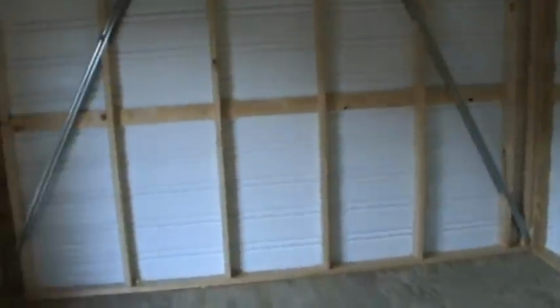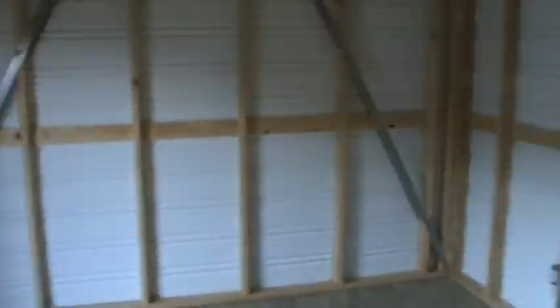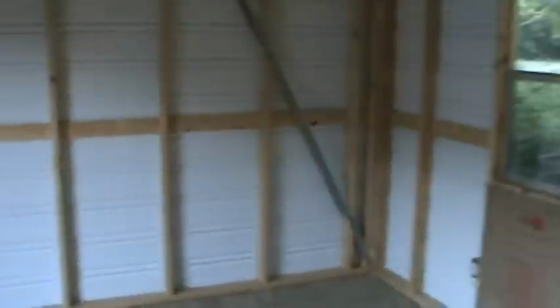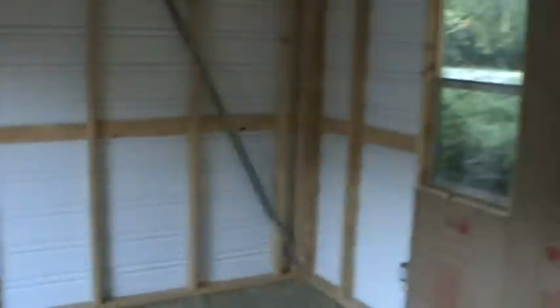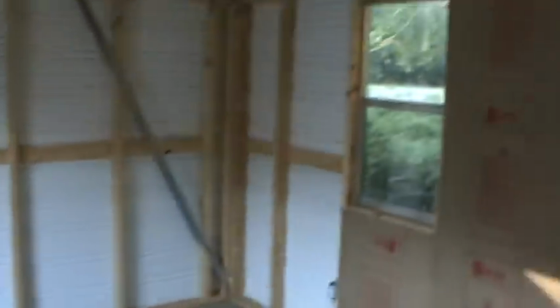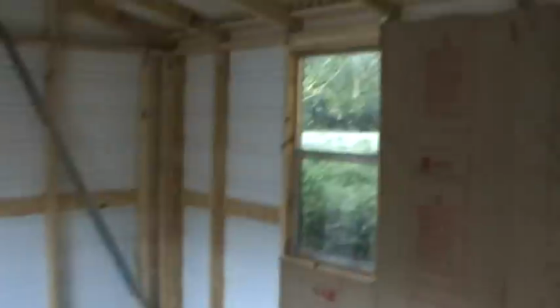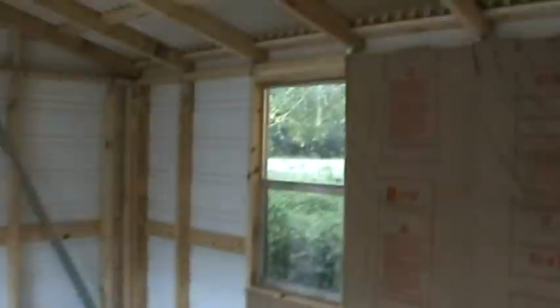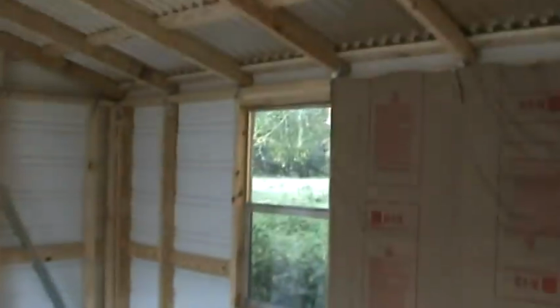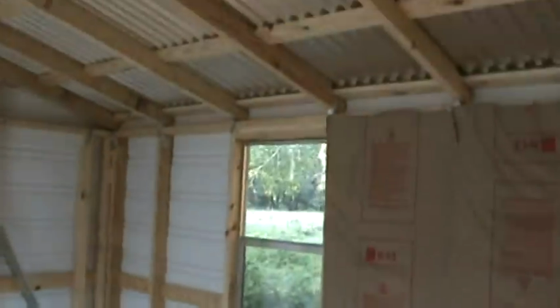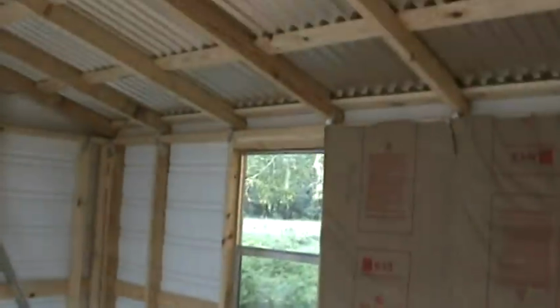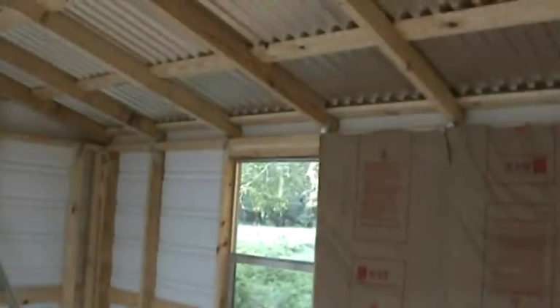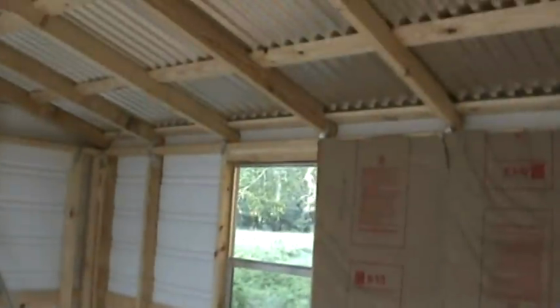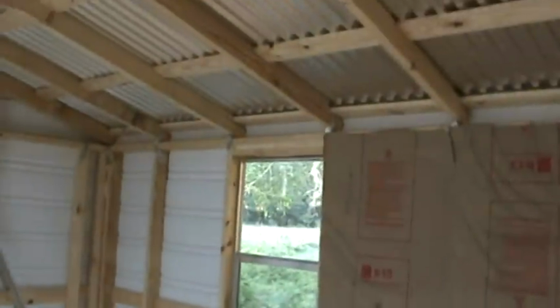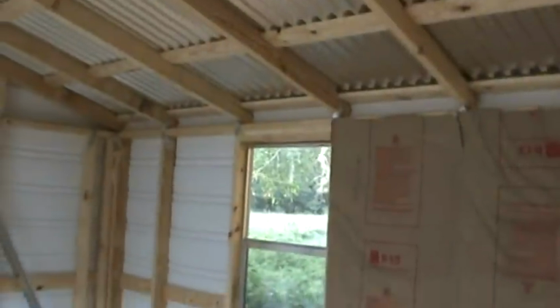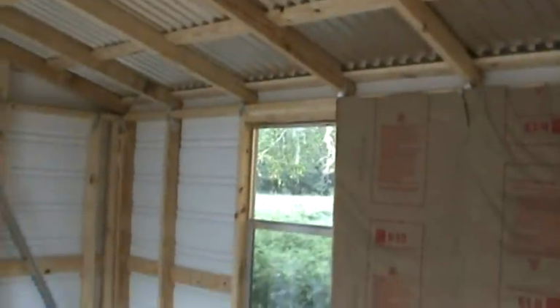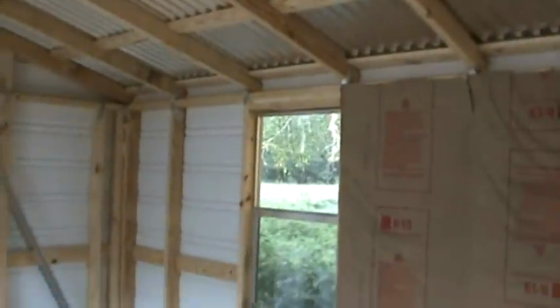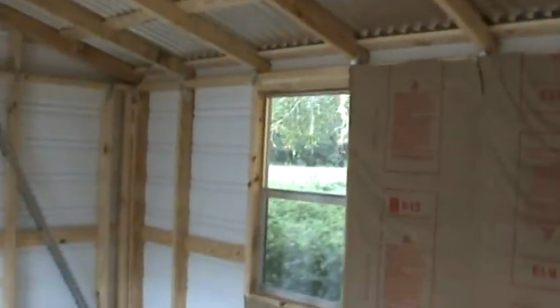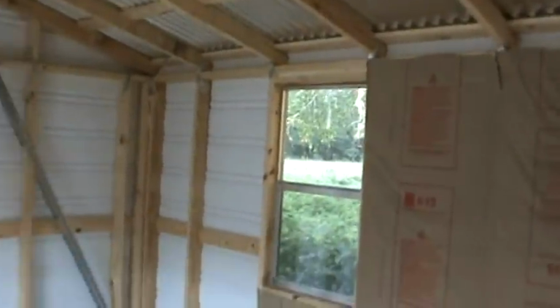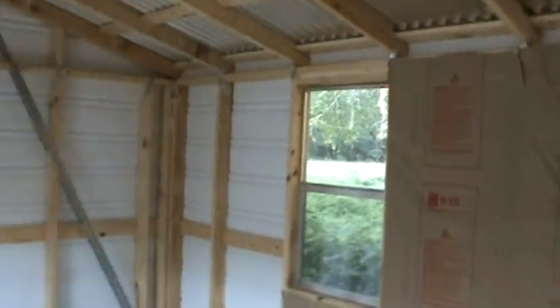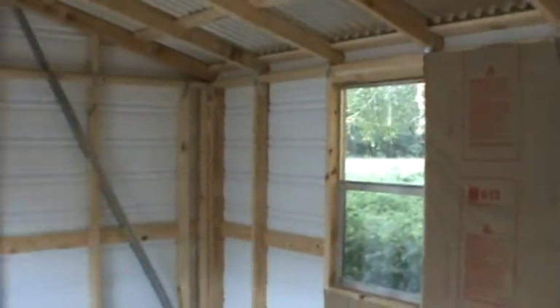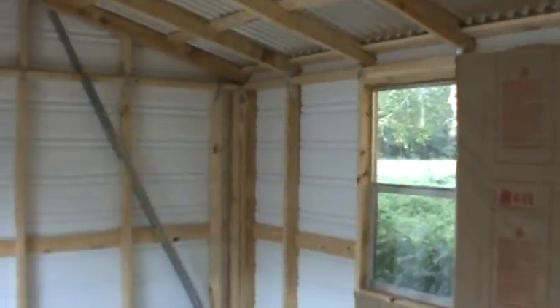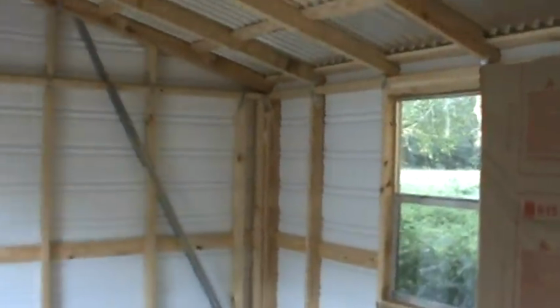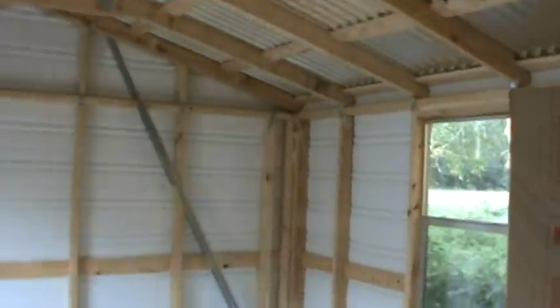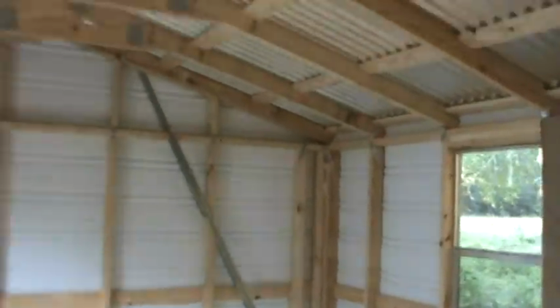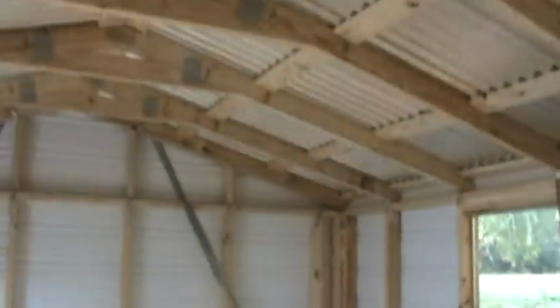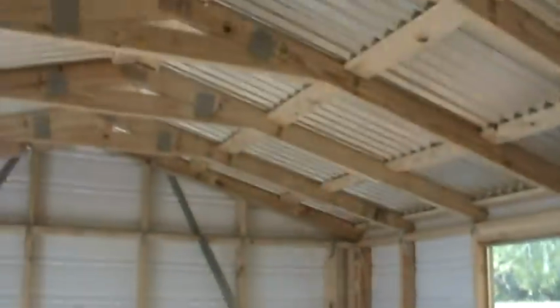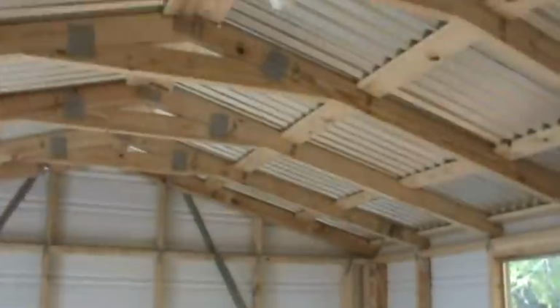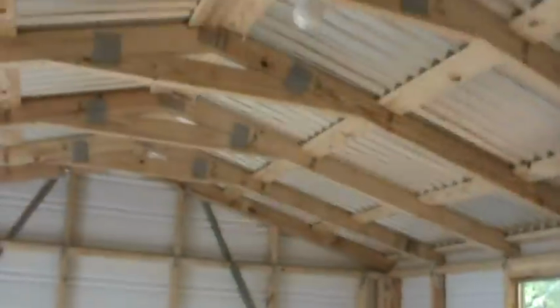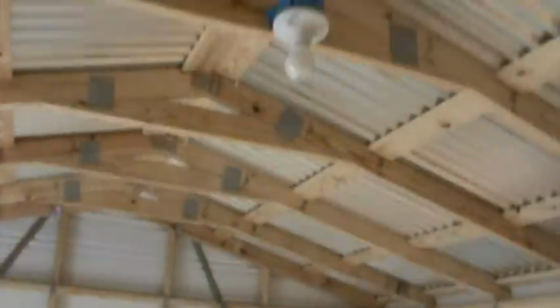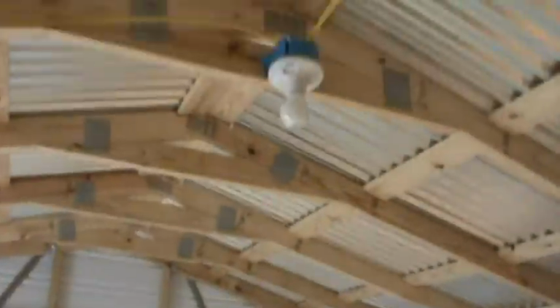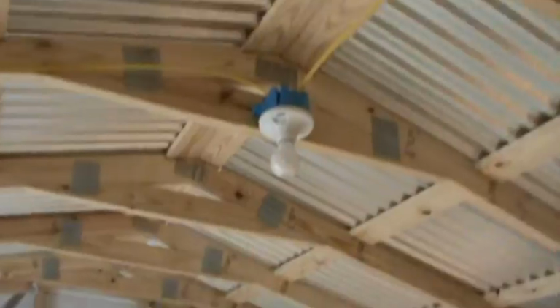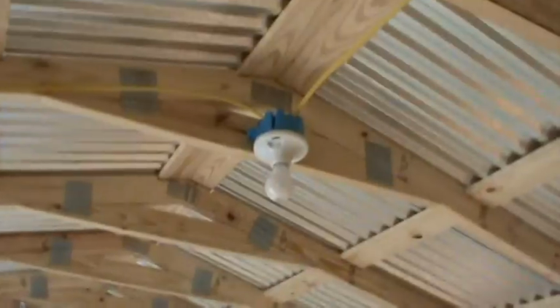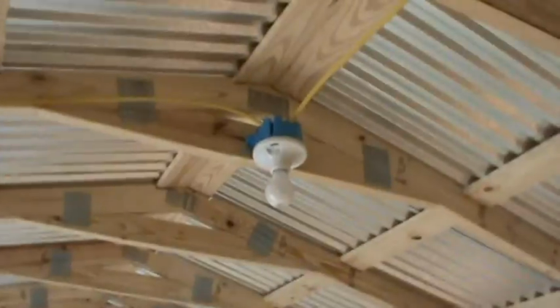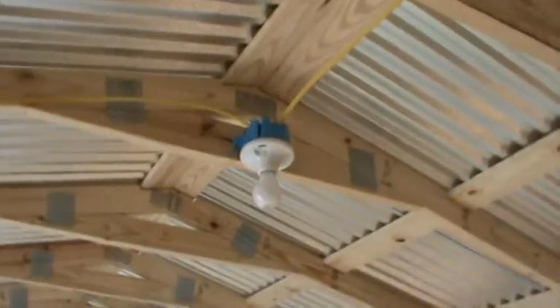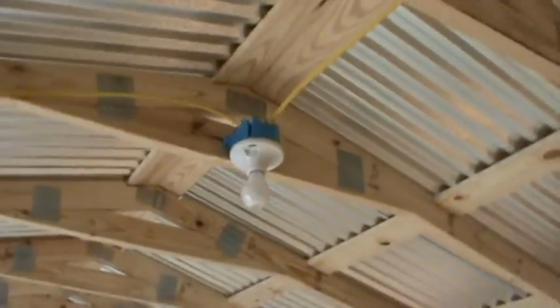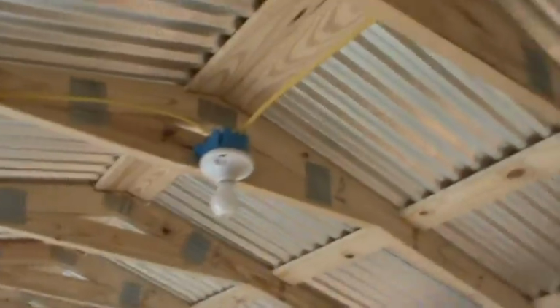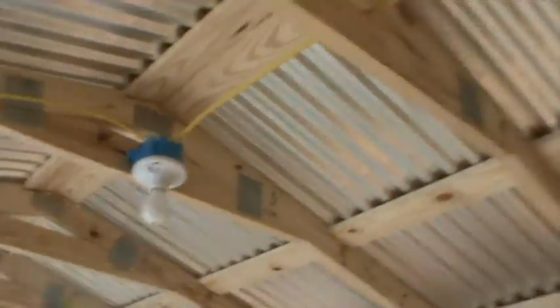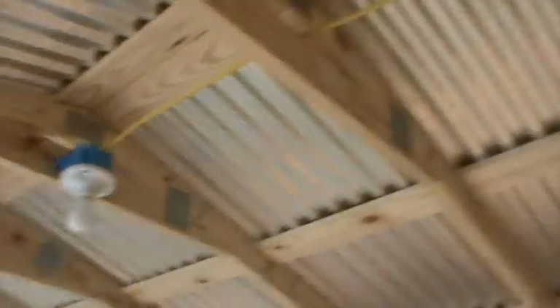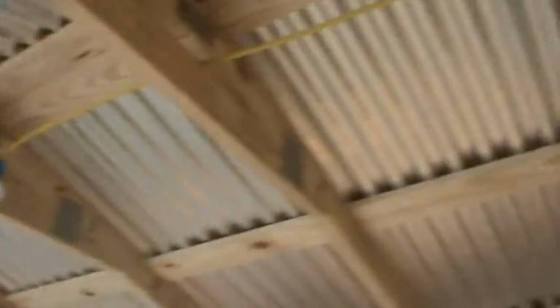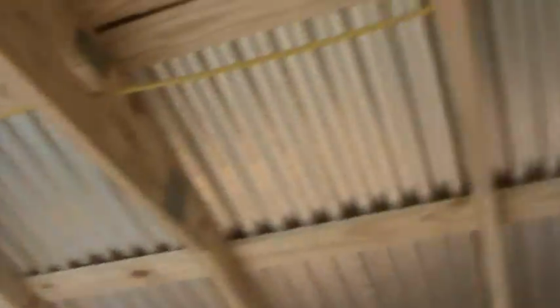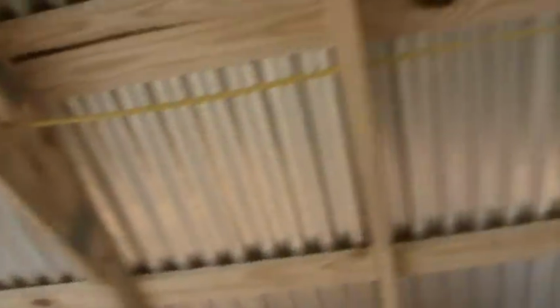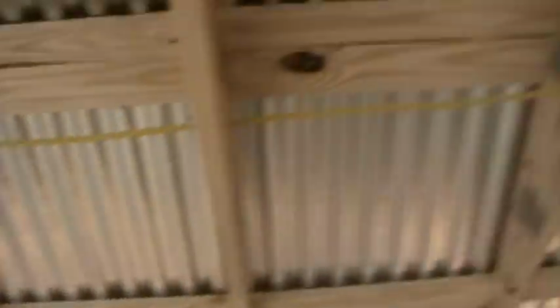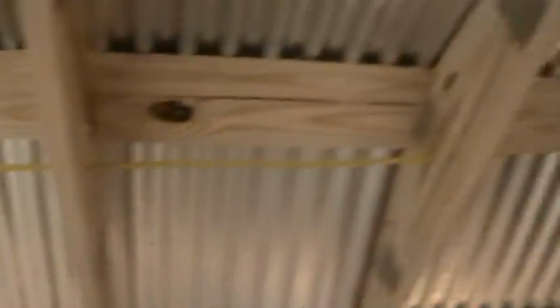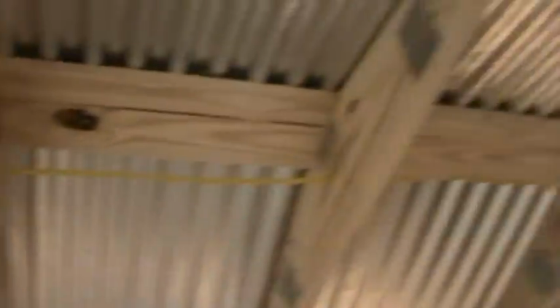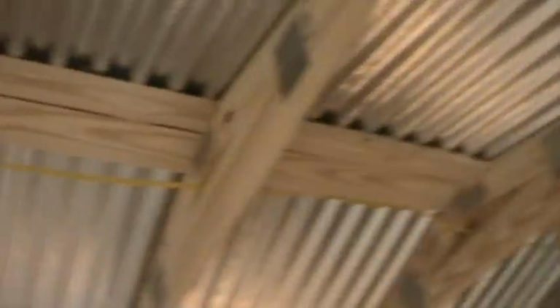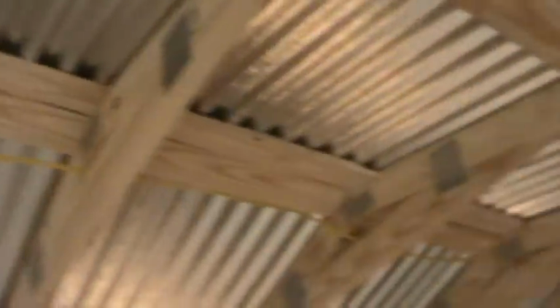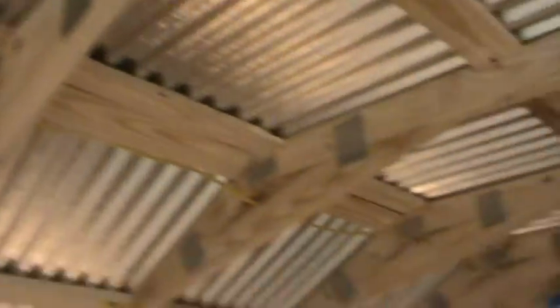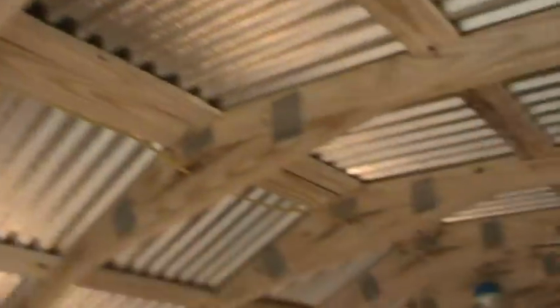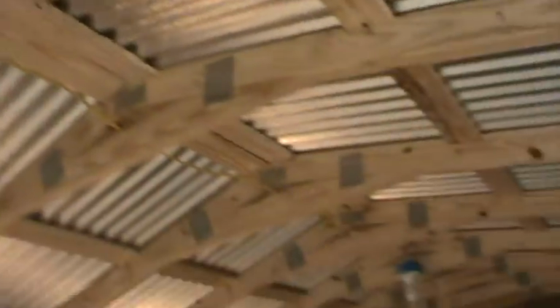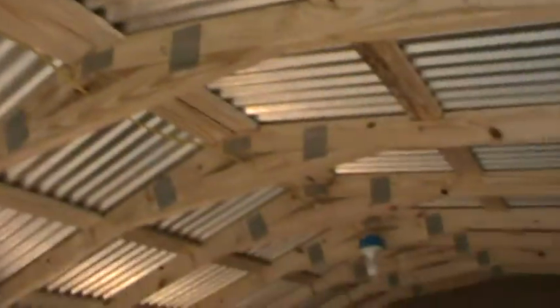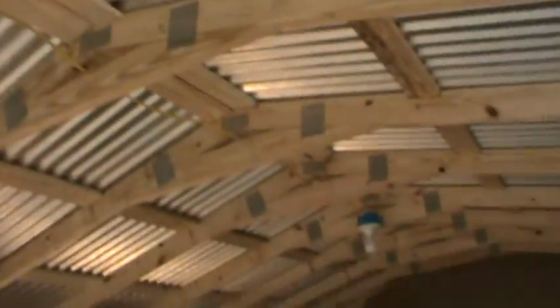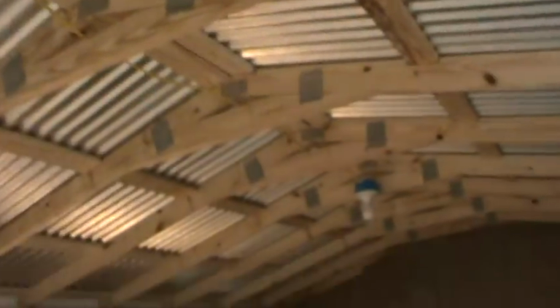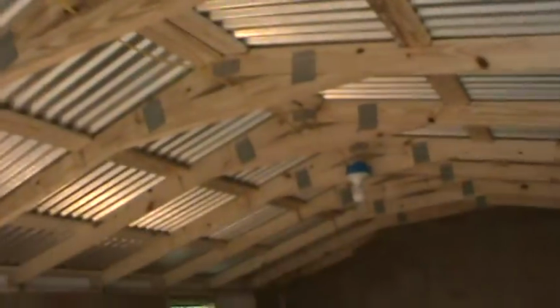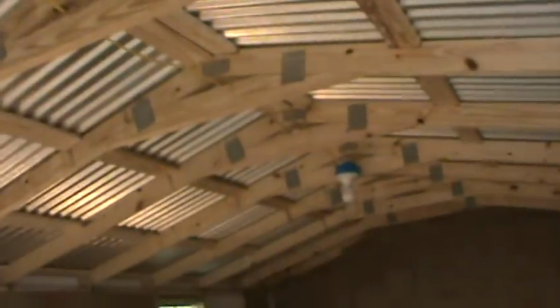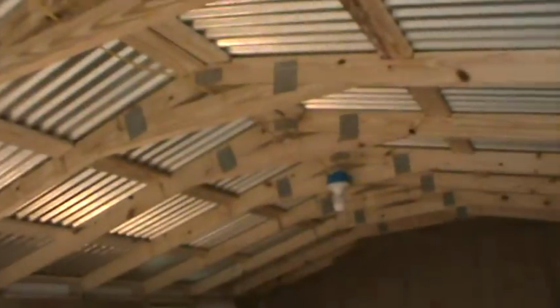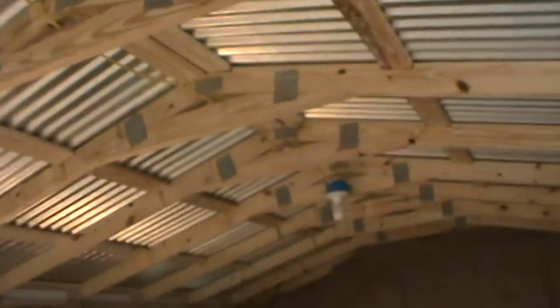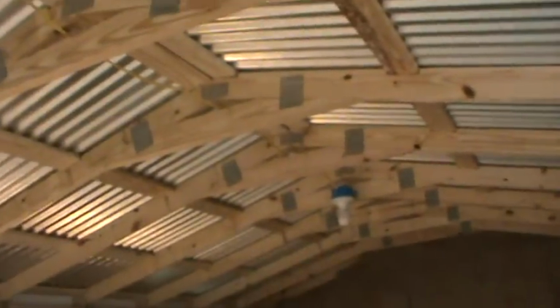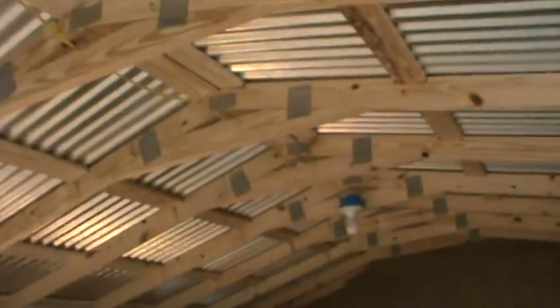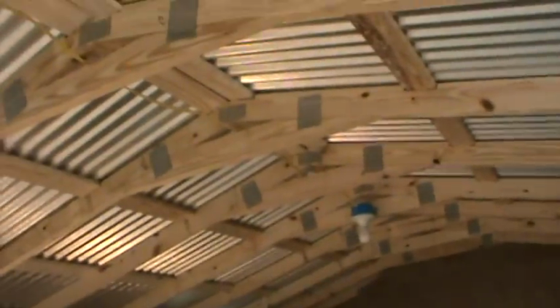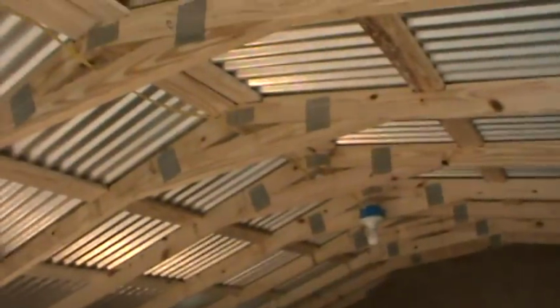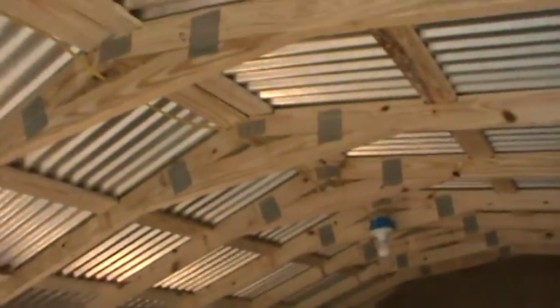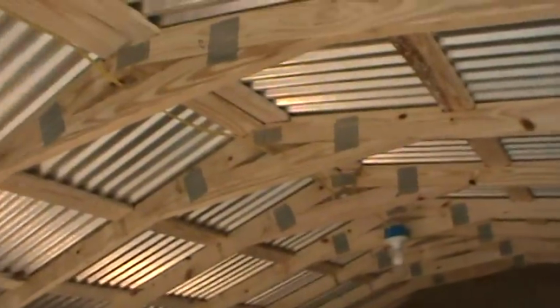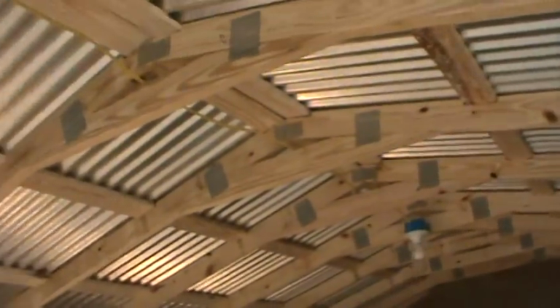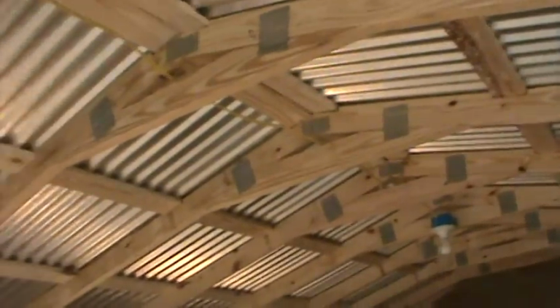I have to hook the alarm wires to this window yet. I'm probably going to leave the lights where they're at — they should be fine.